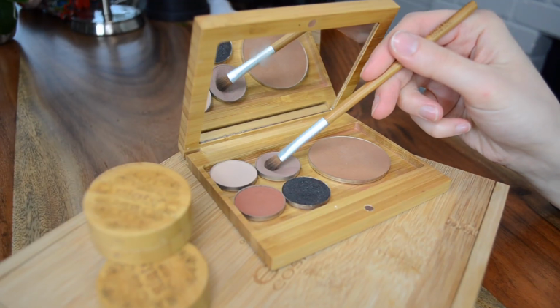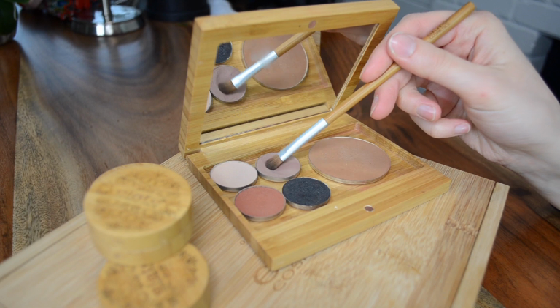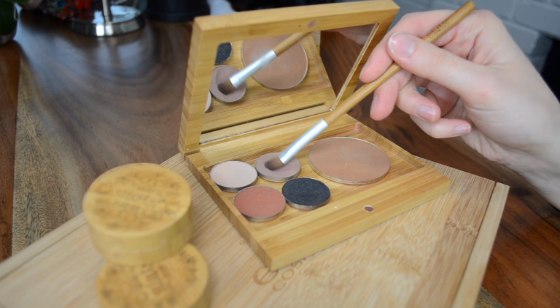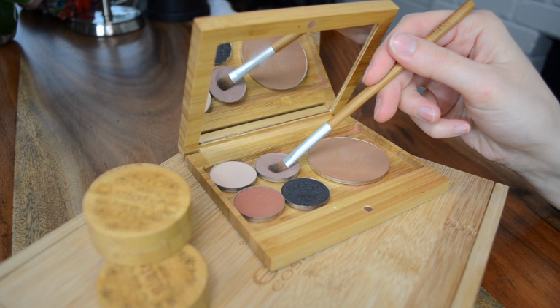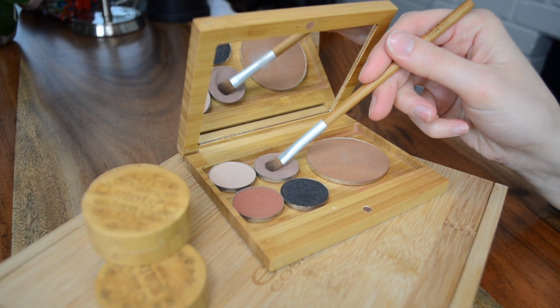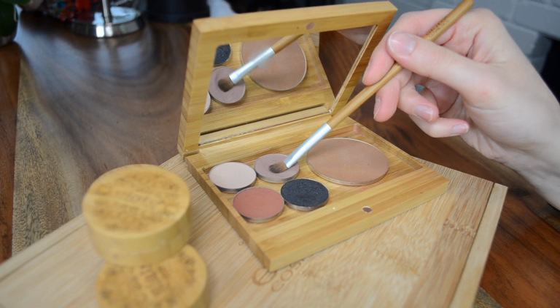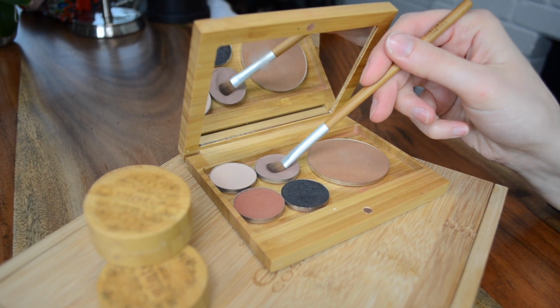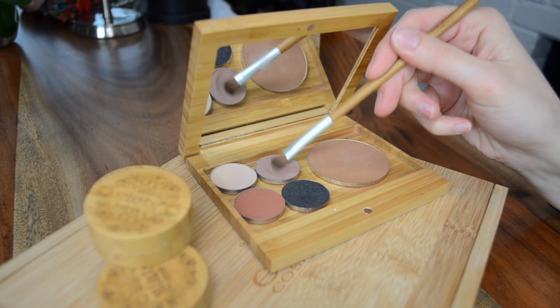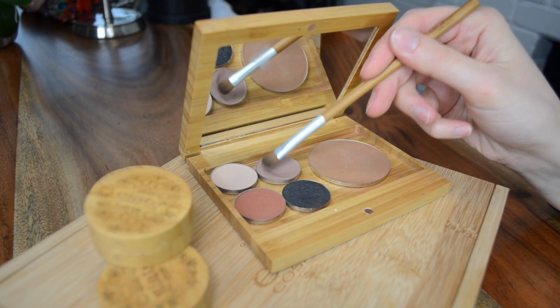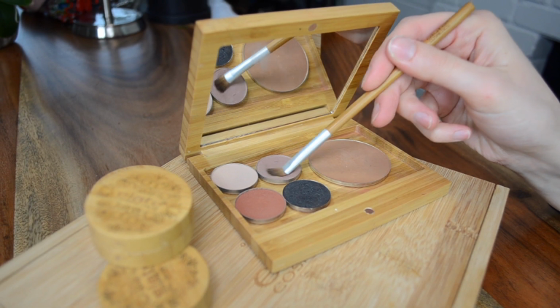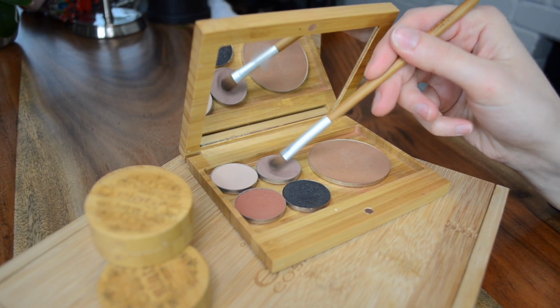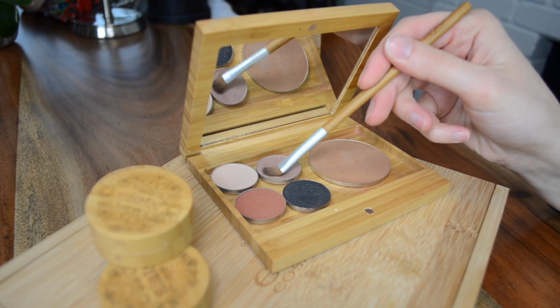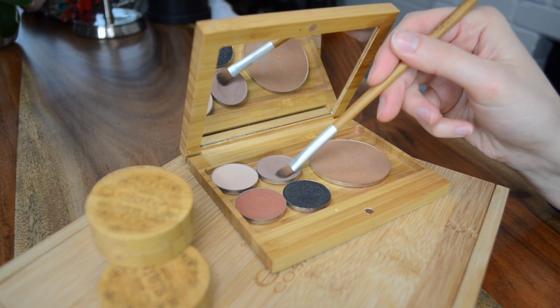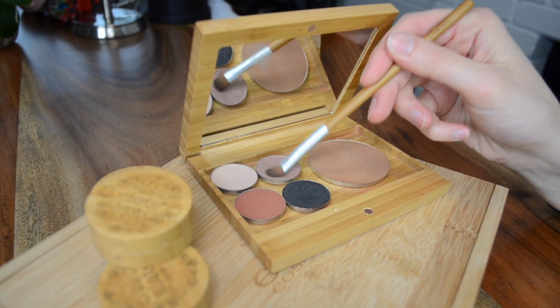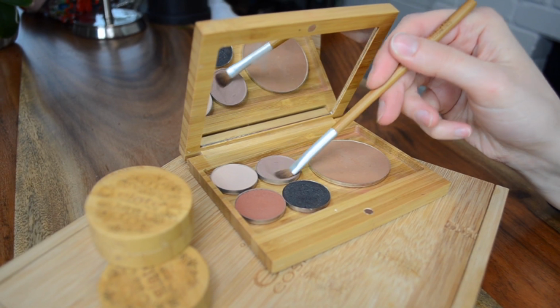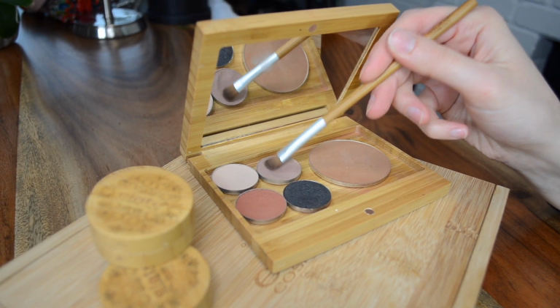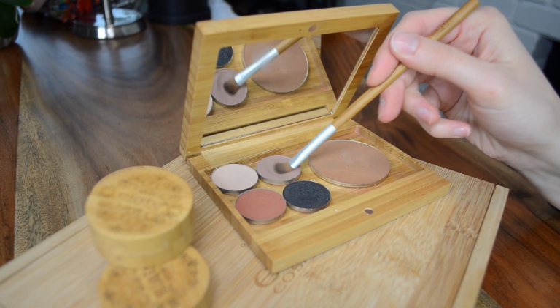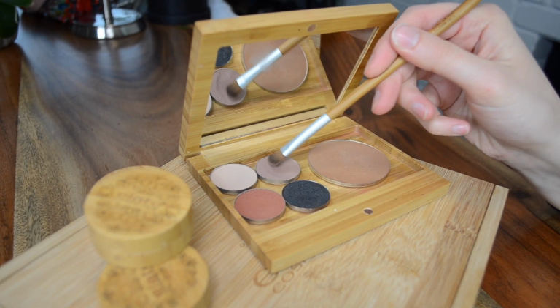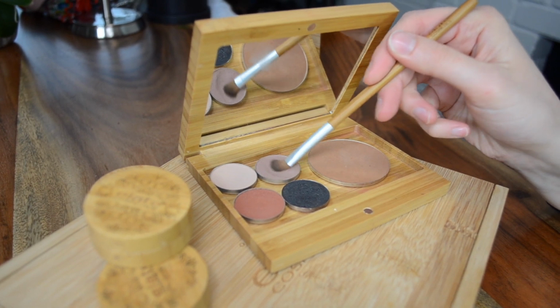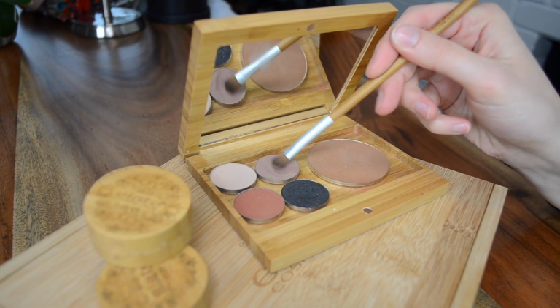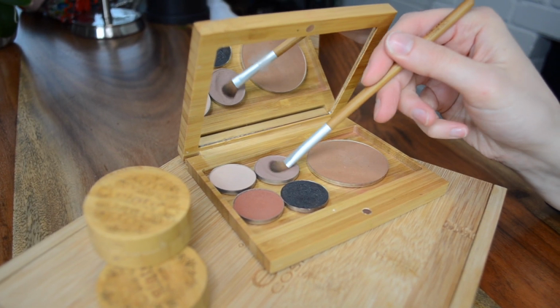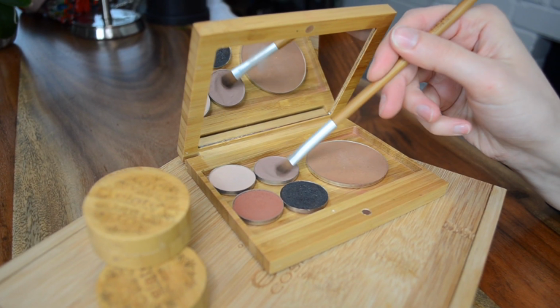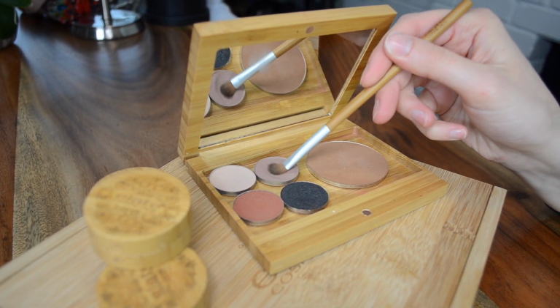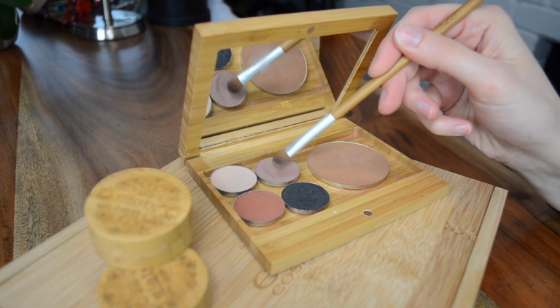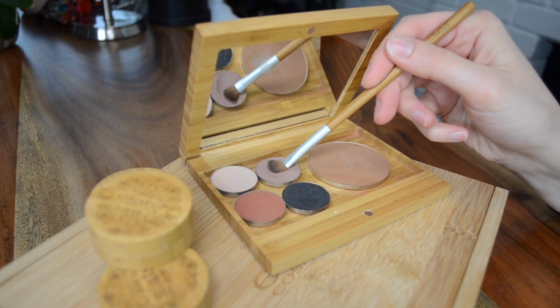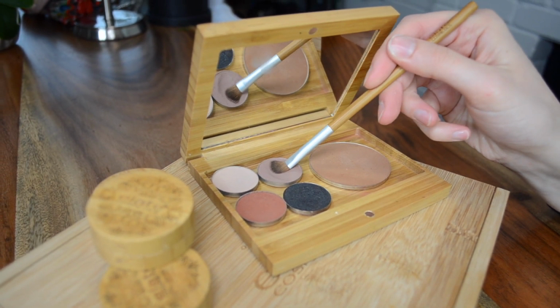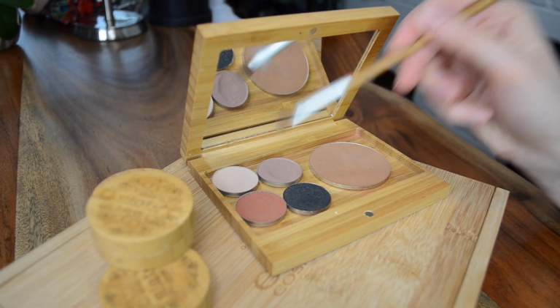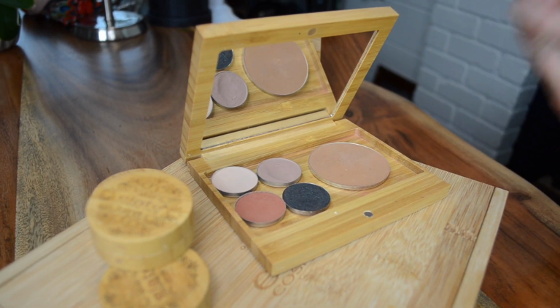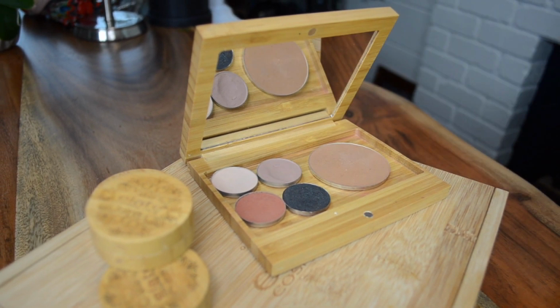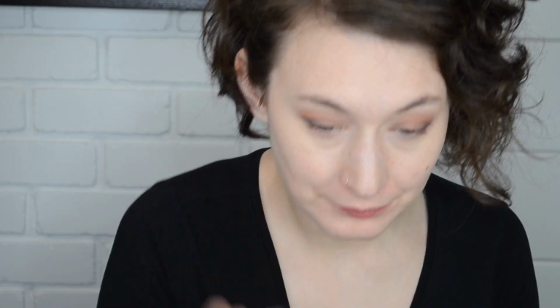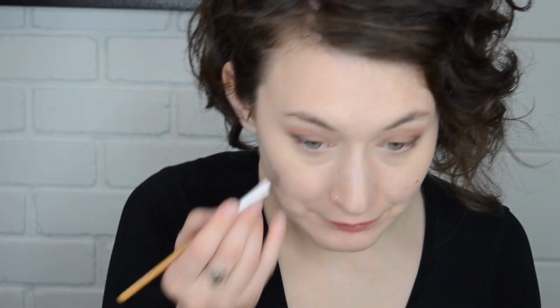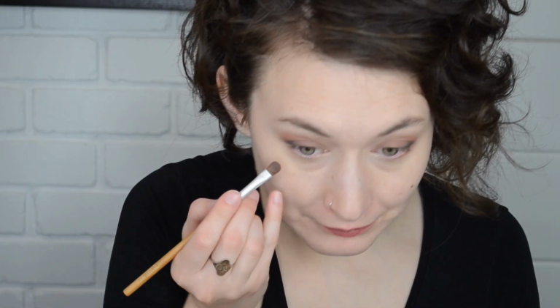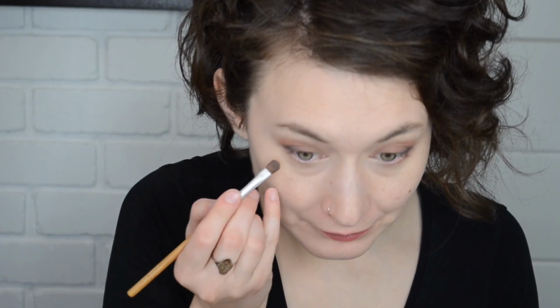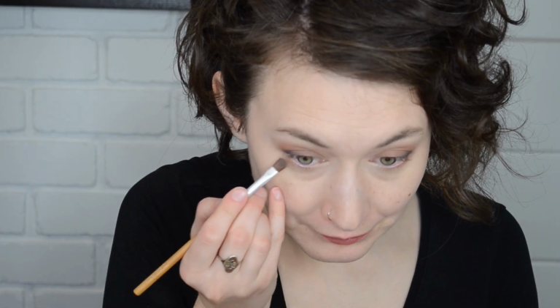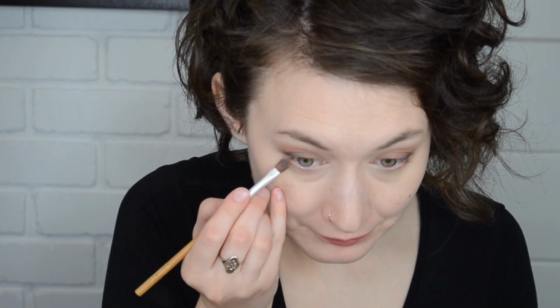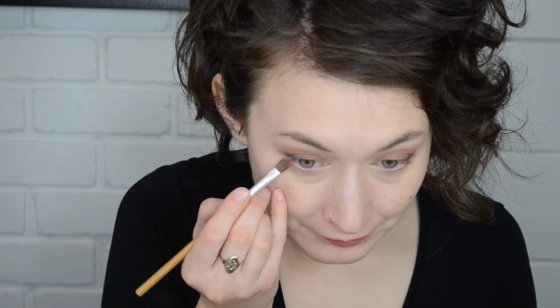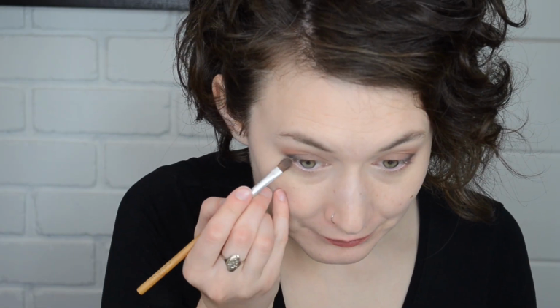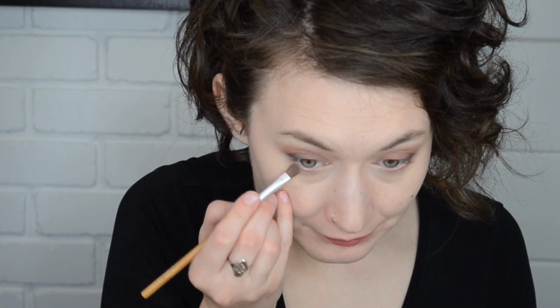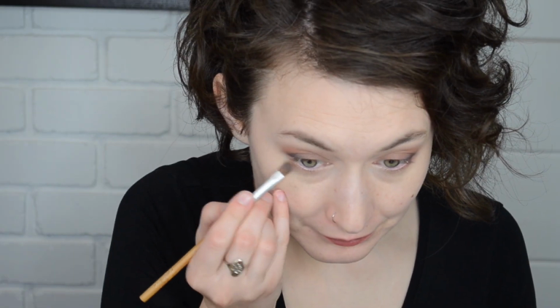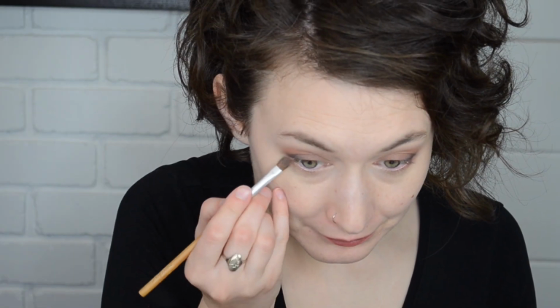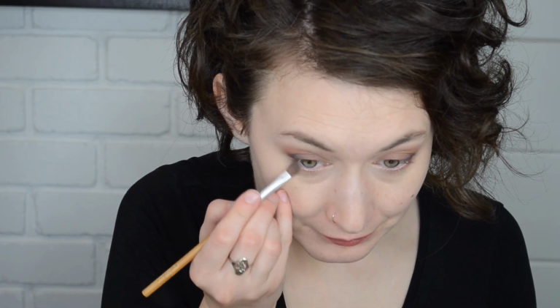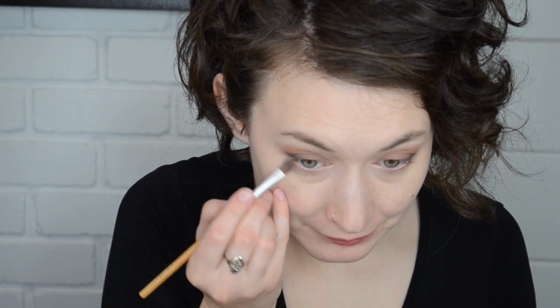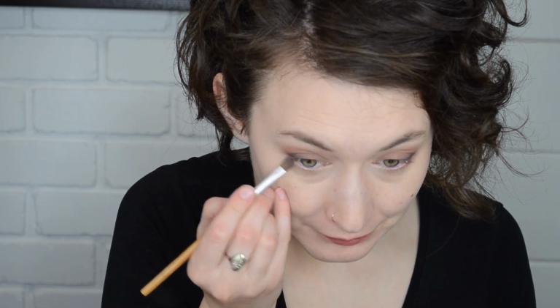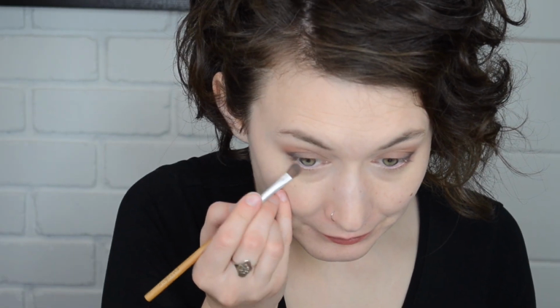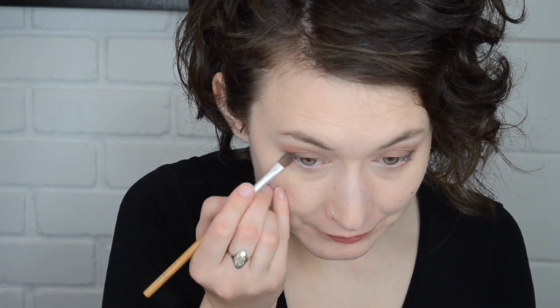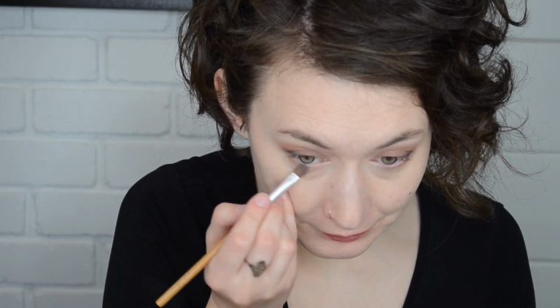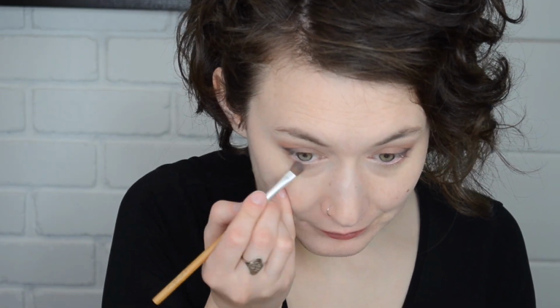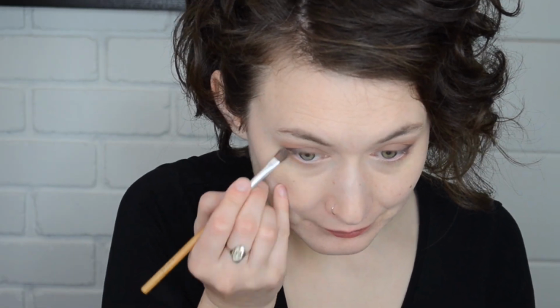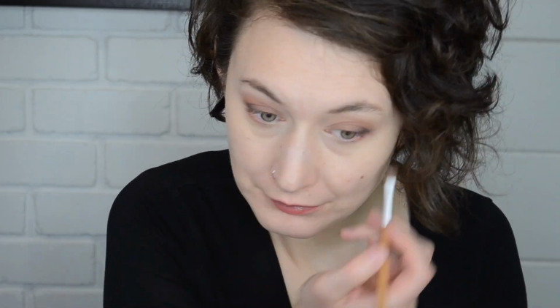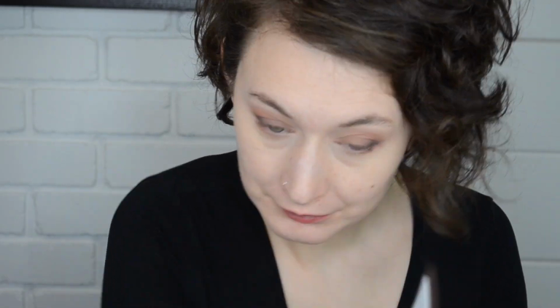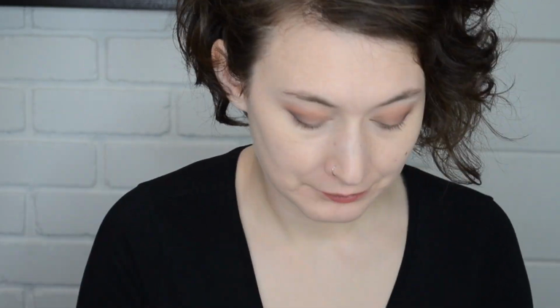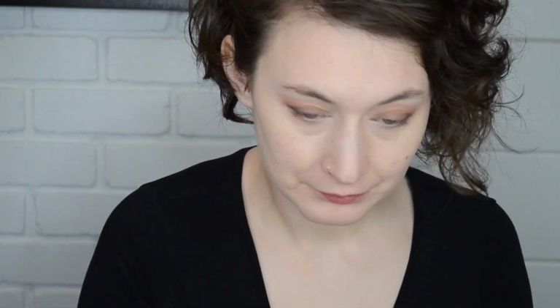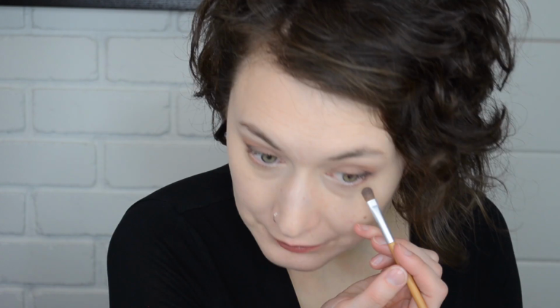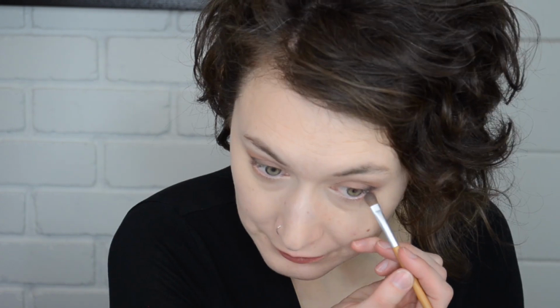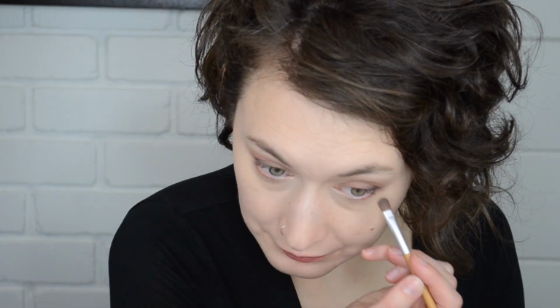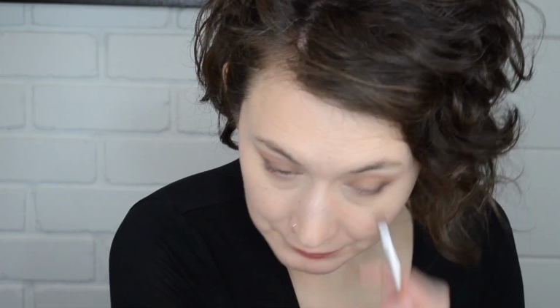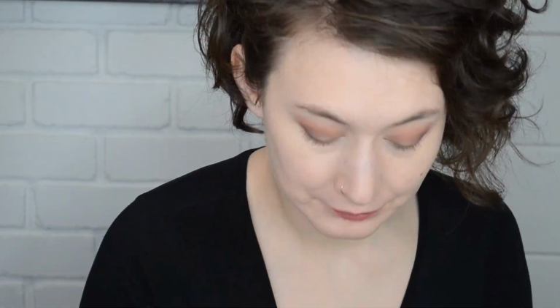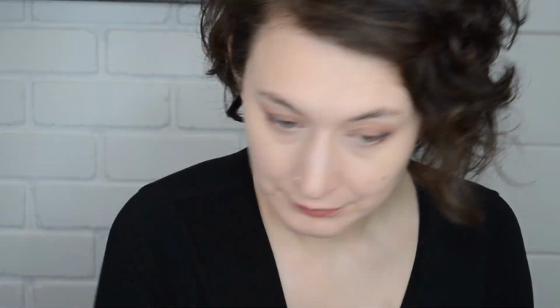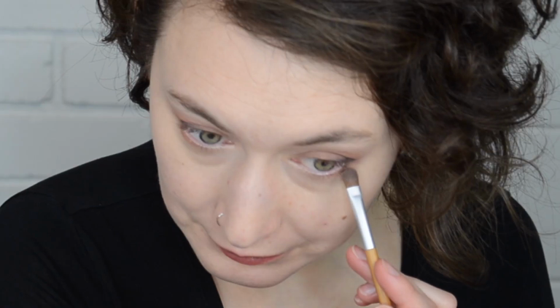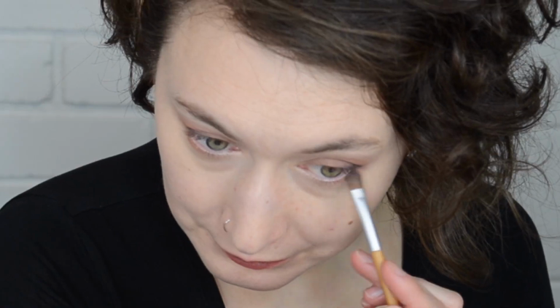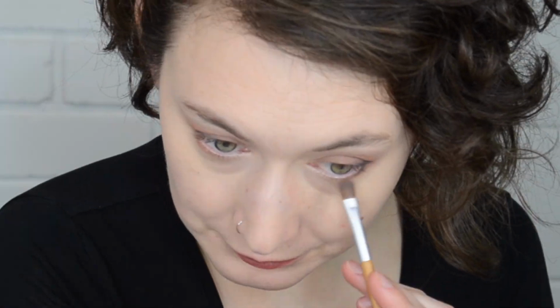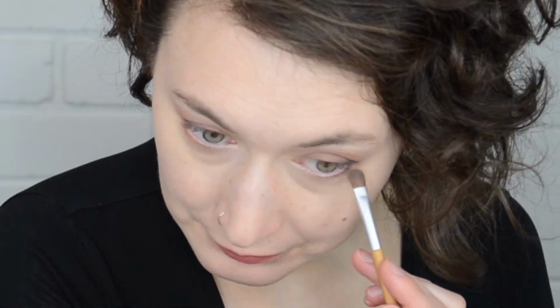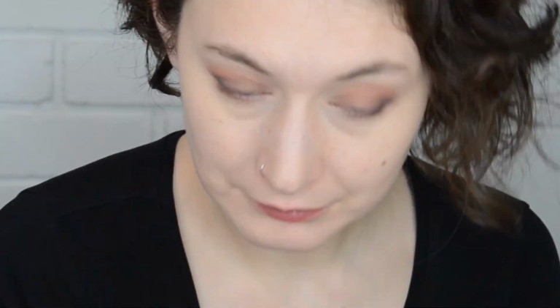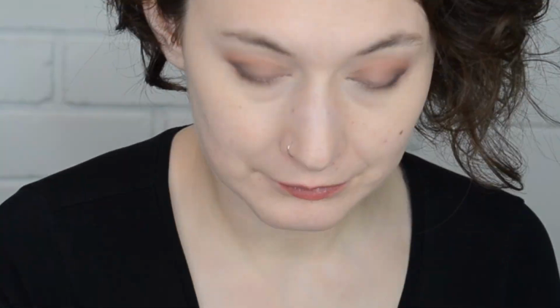We're going to layer the same shadows in the exact same order underneath the eye, keeping the deeper shades to the outer corner.